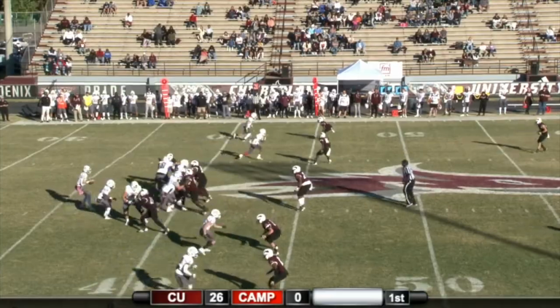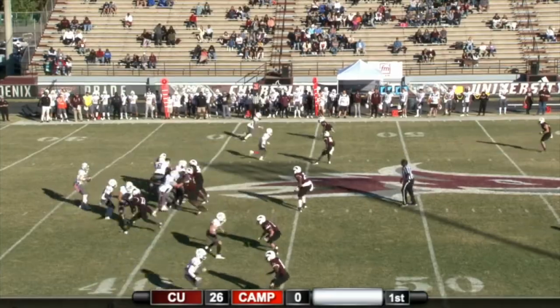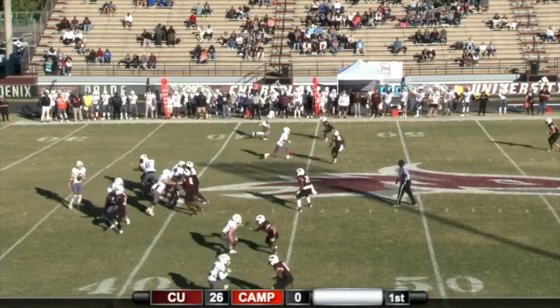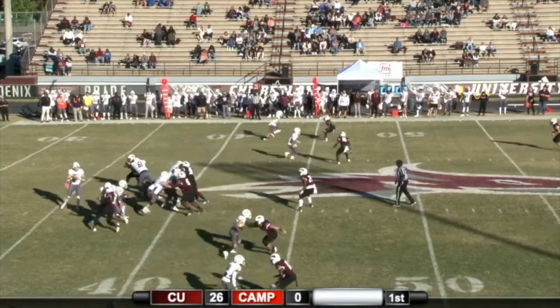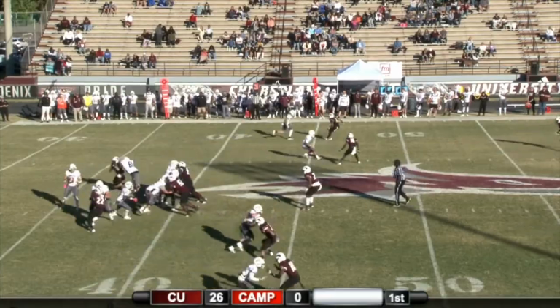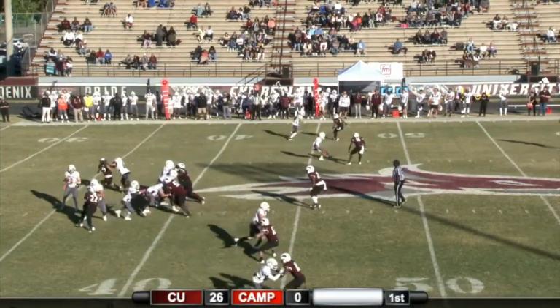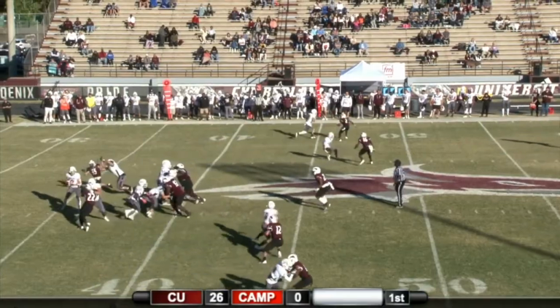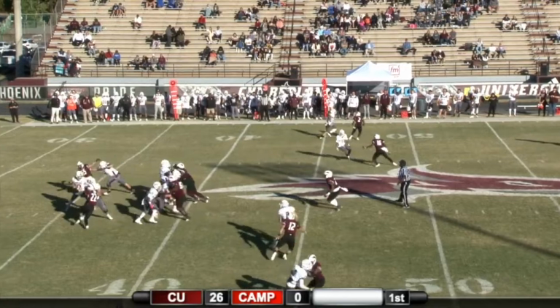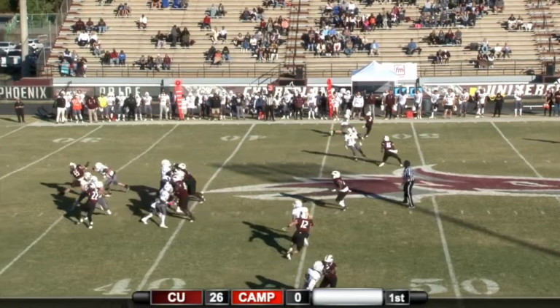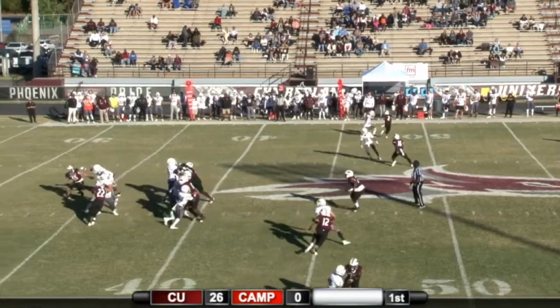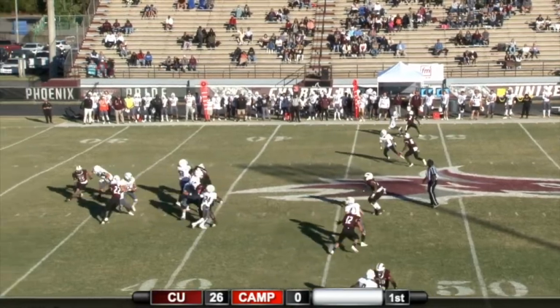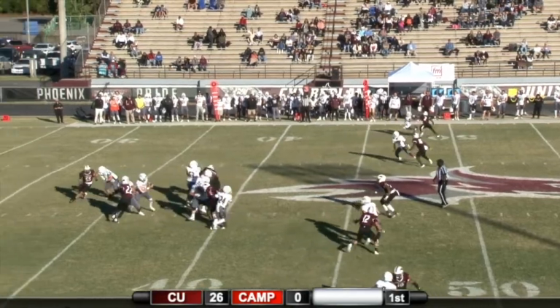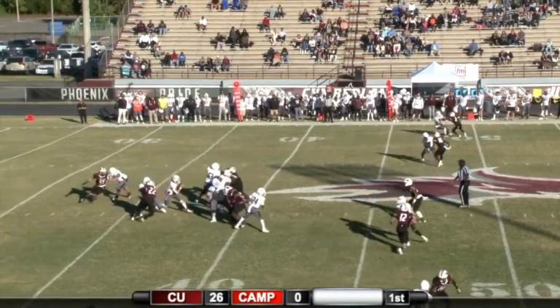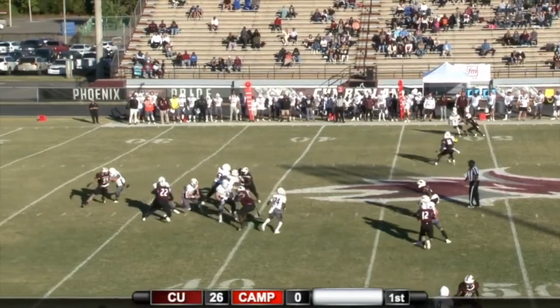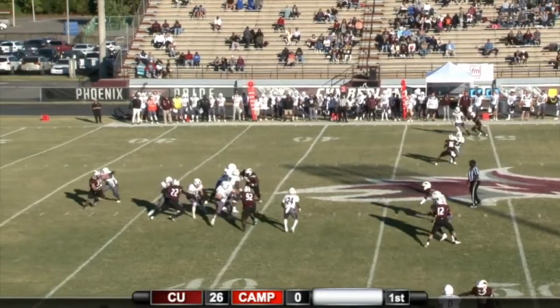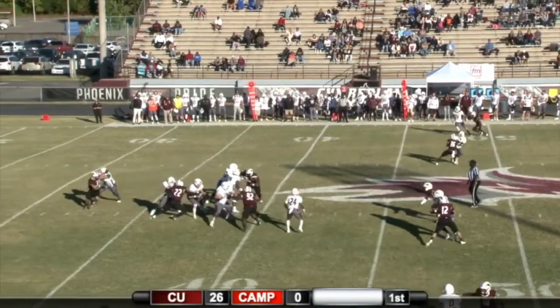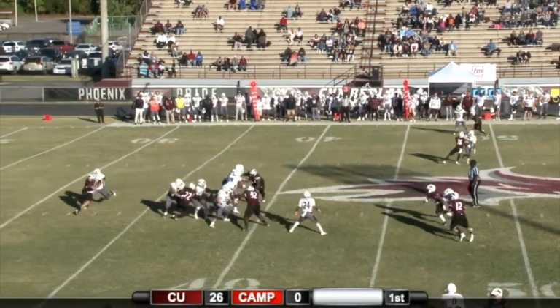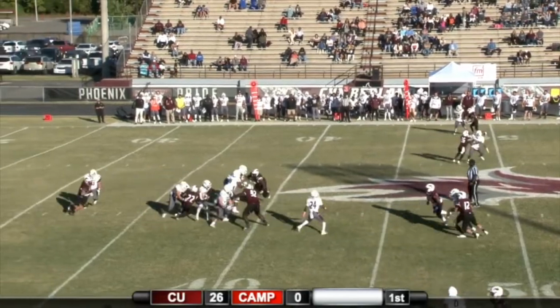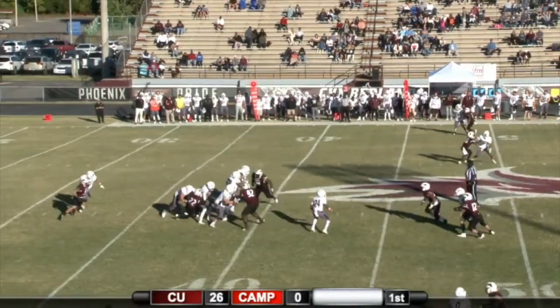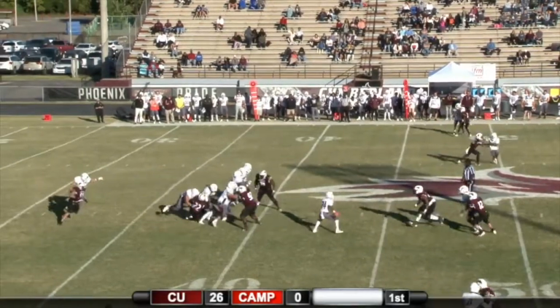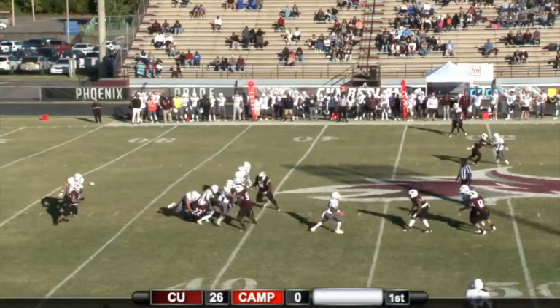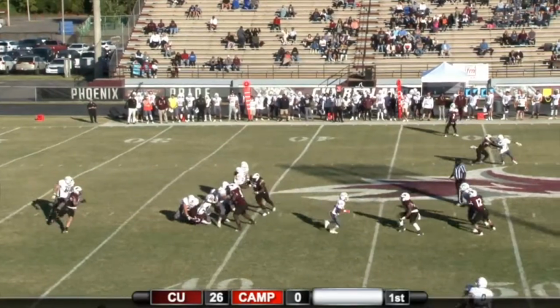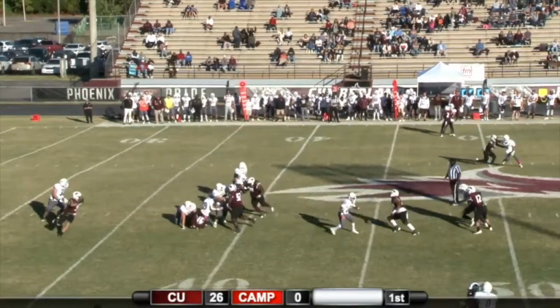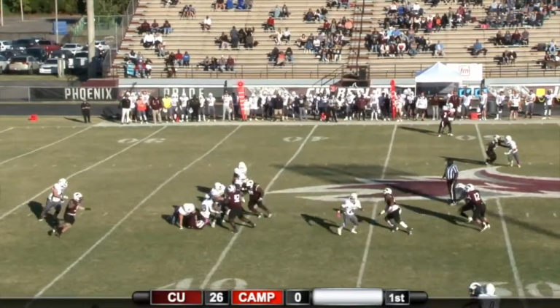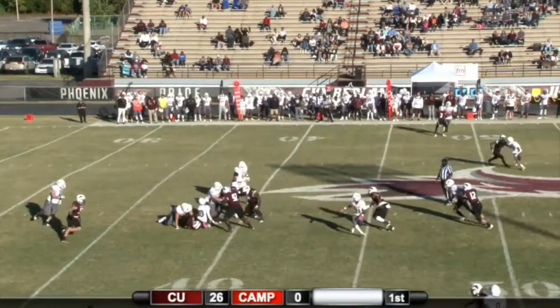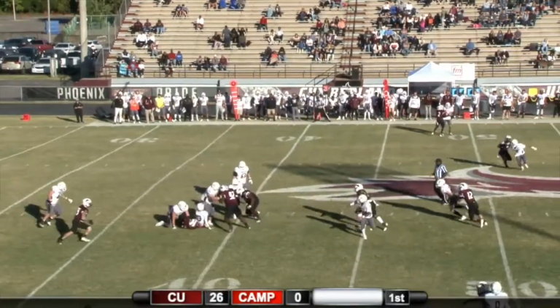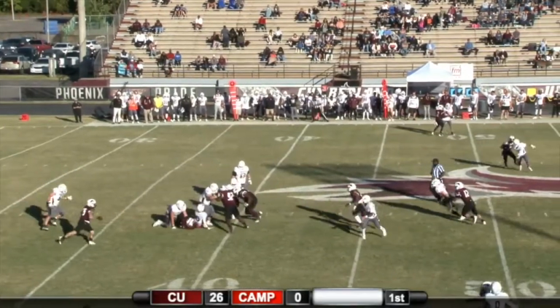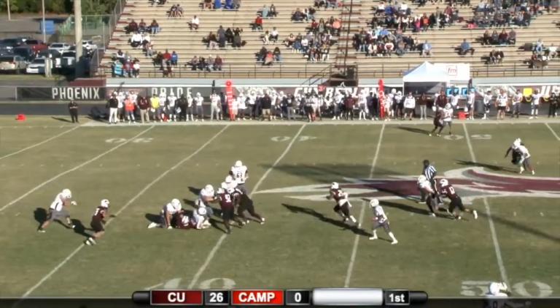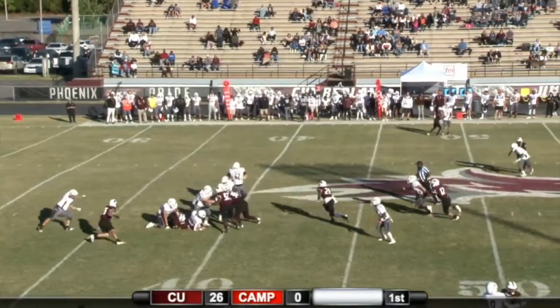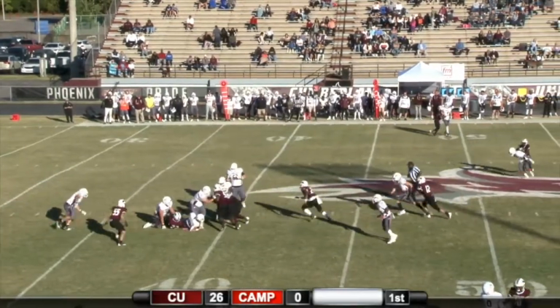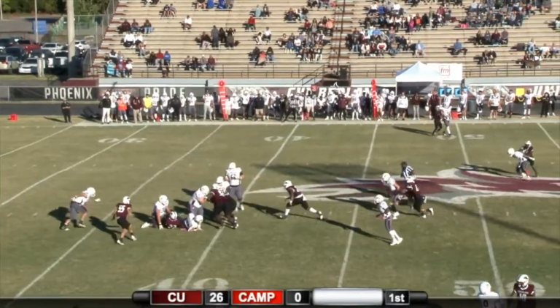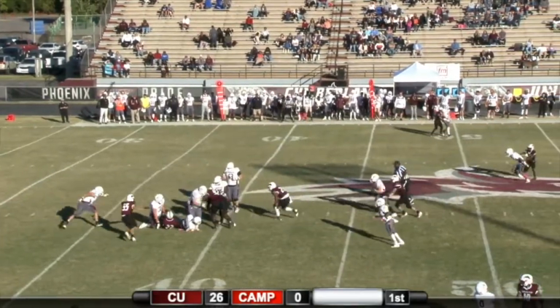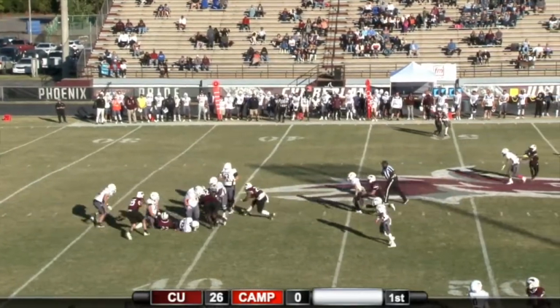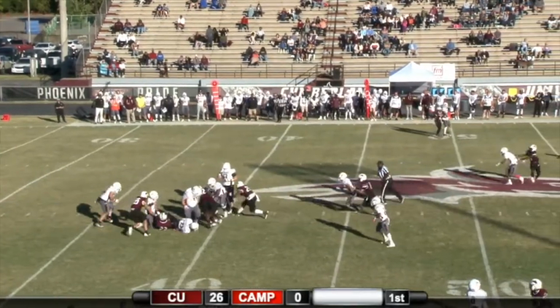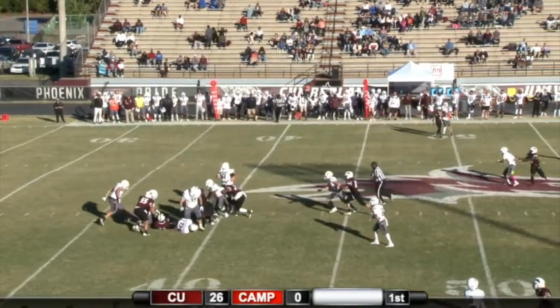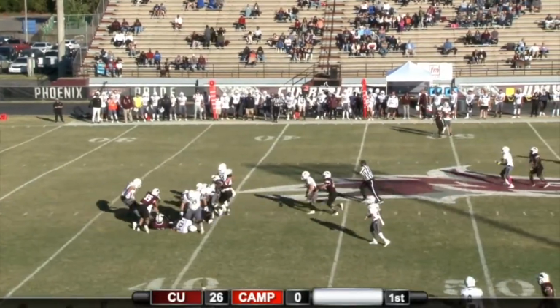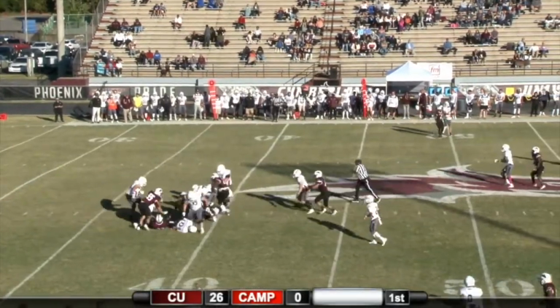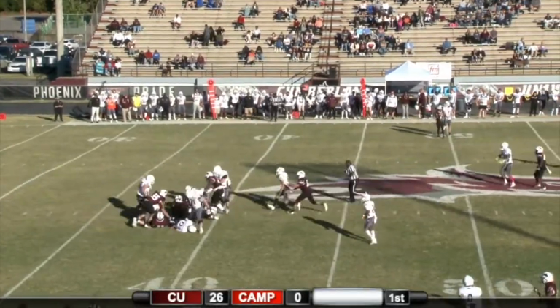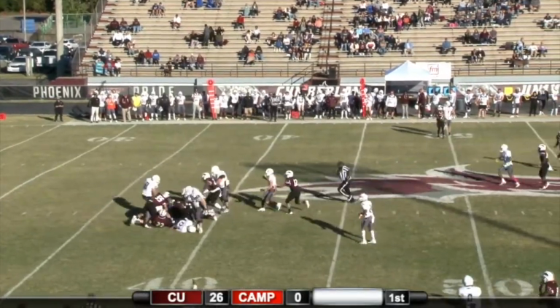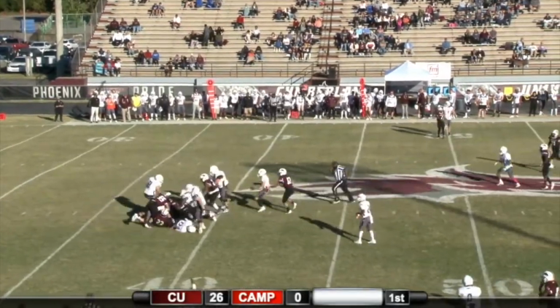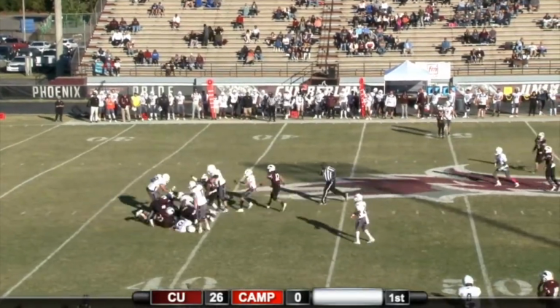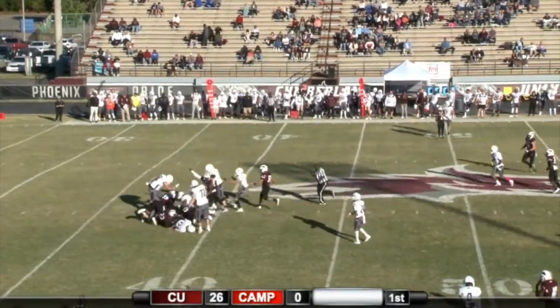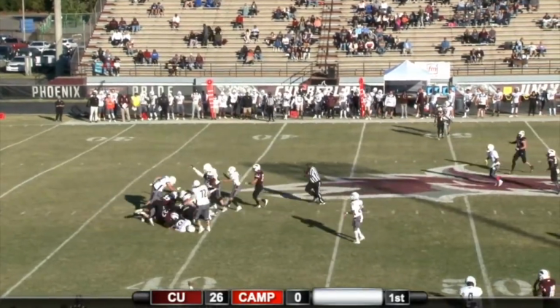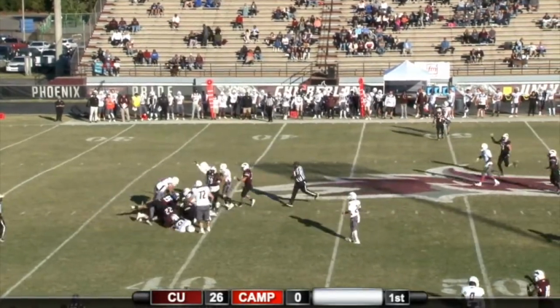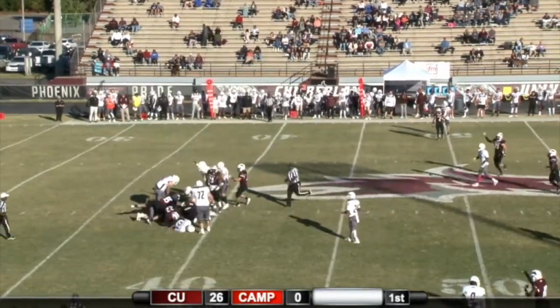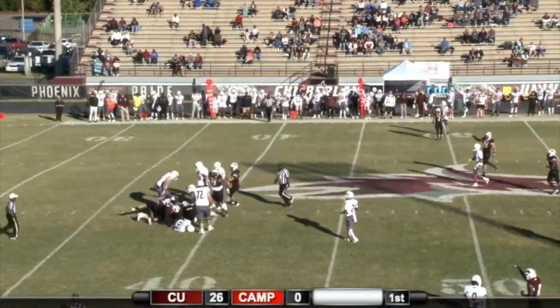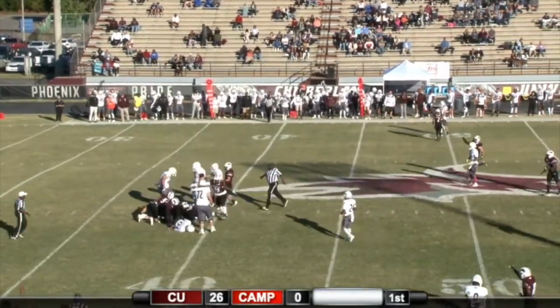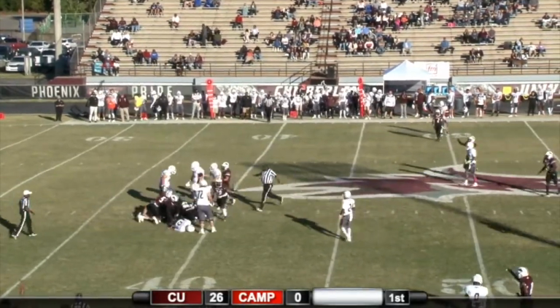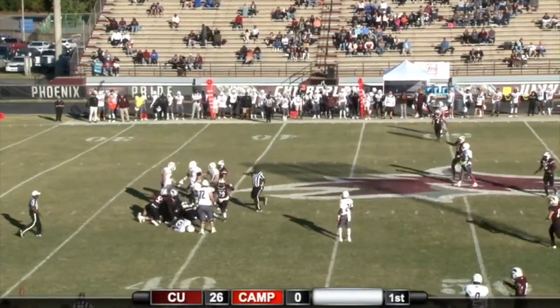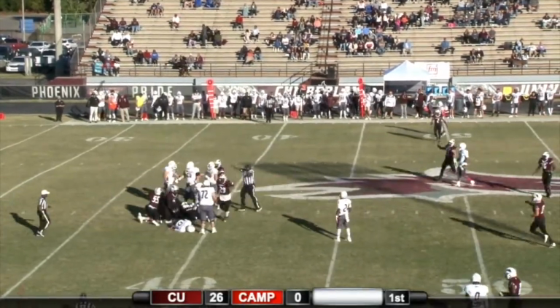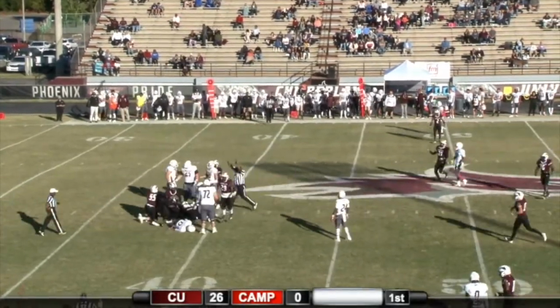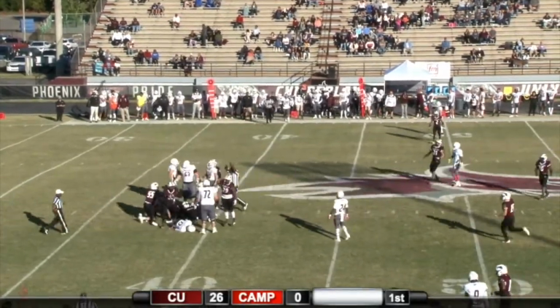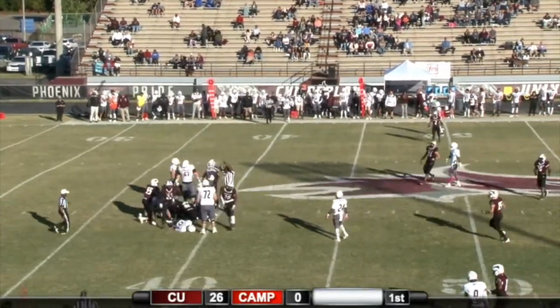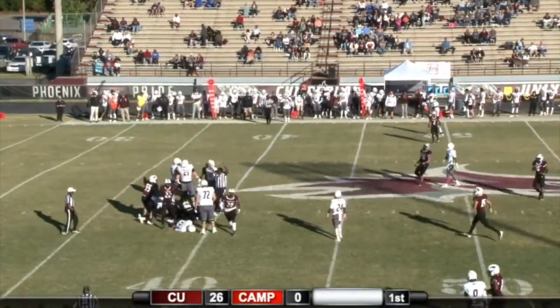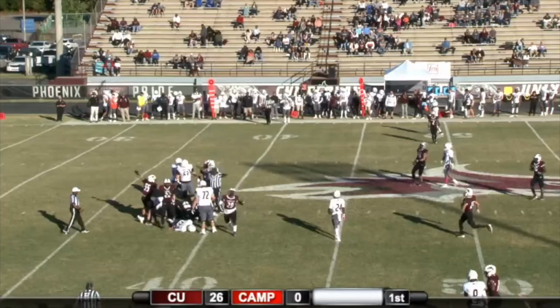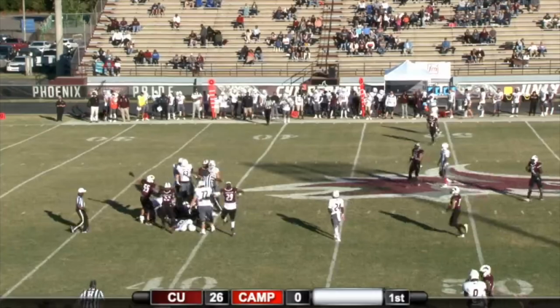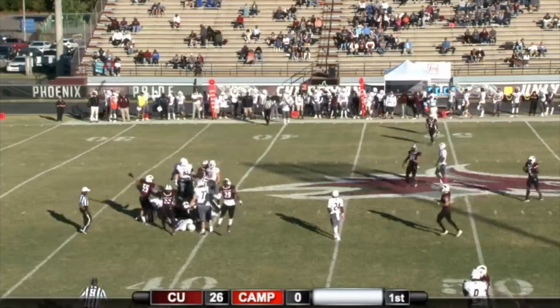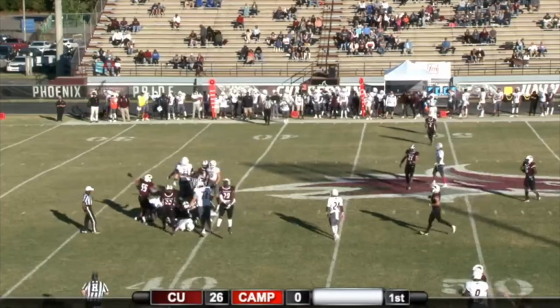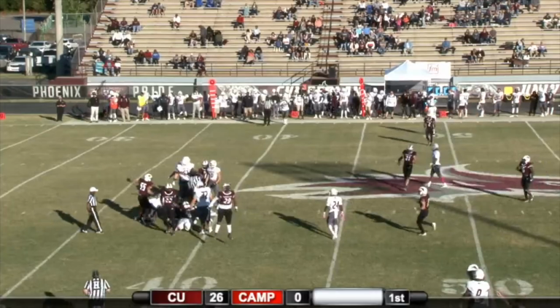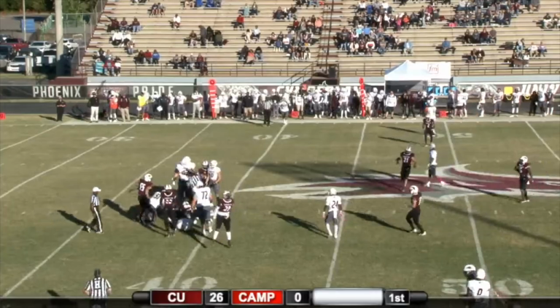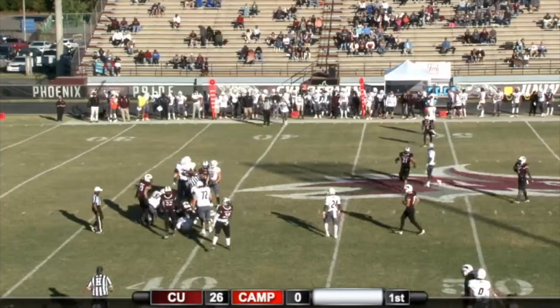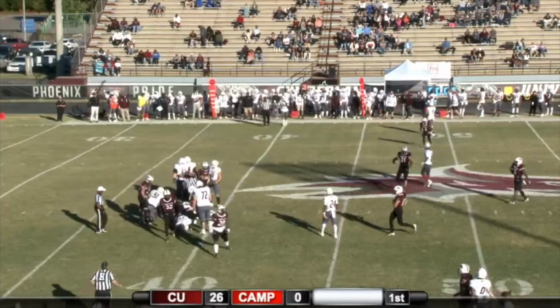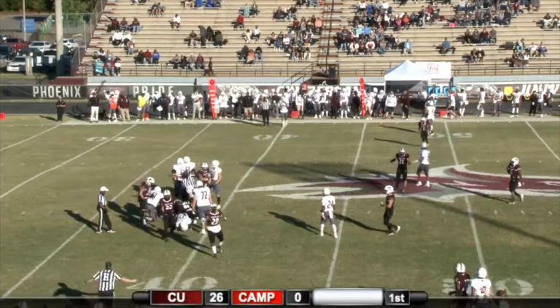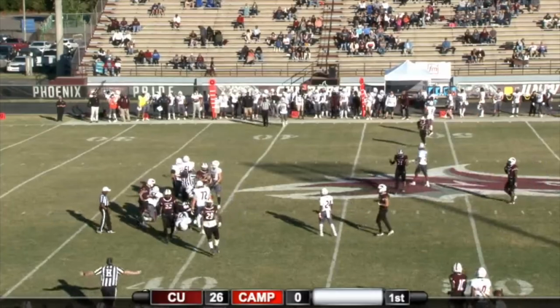Snap. Meglis looks right, climbing in the pocket. He's hit from behind, the ball's on the ground. The Phoenix dive on it, and they've got it. Good Christ.